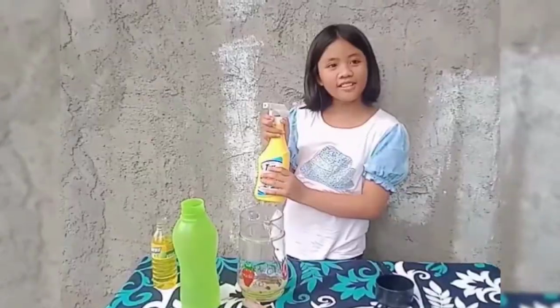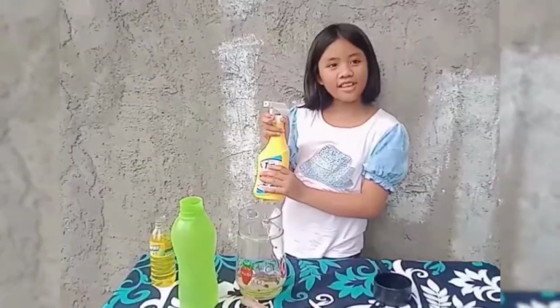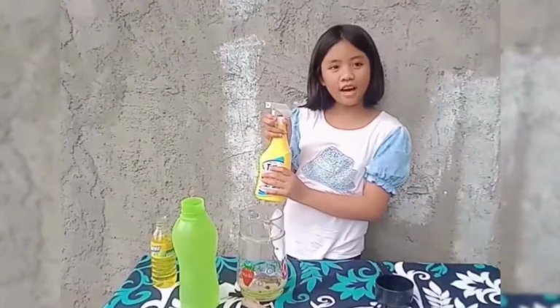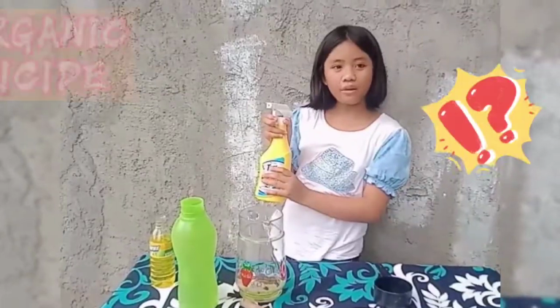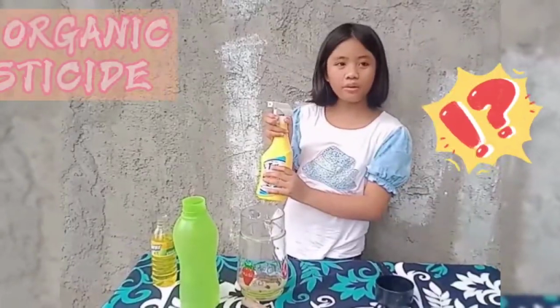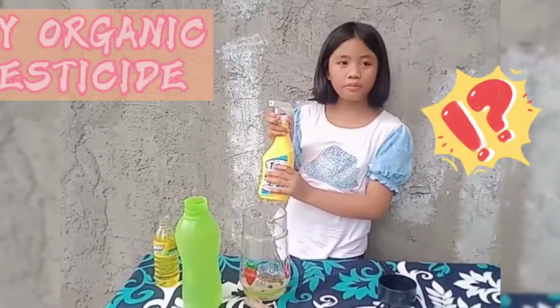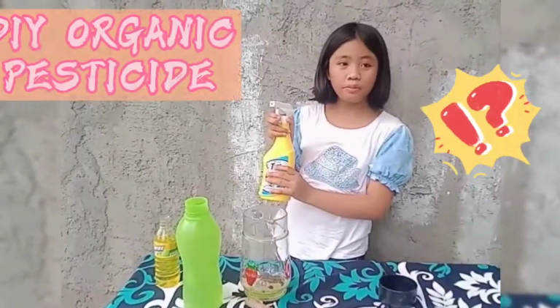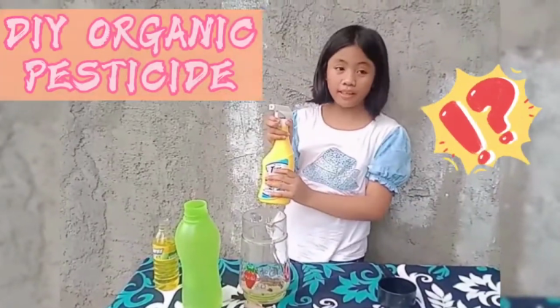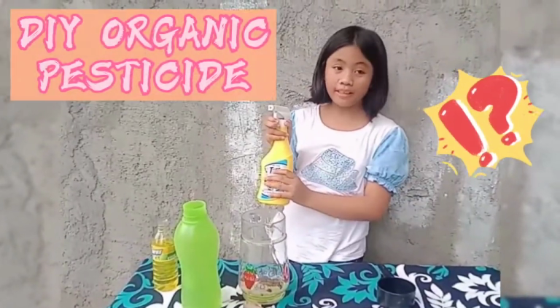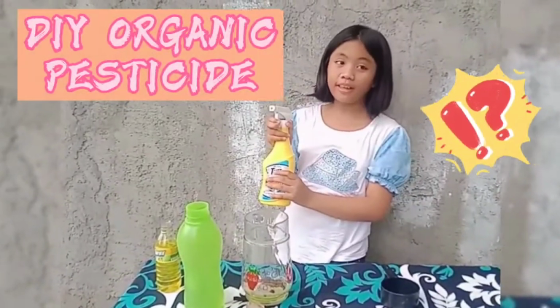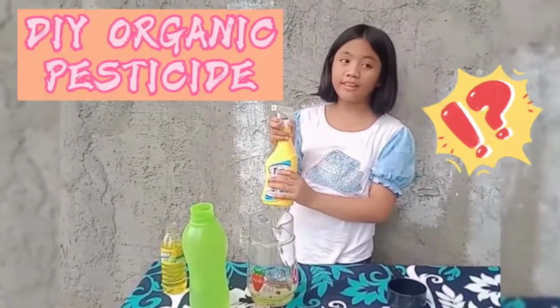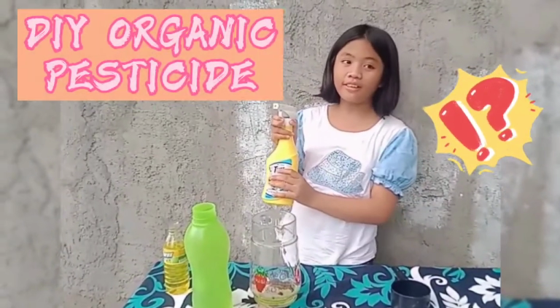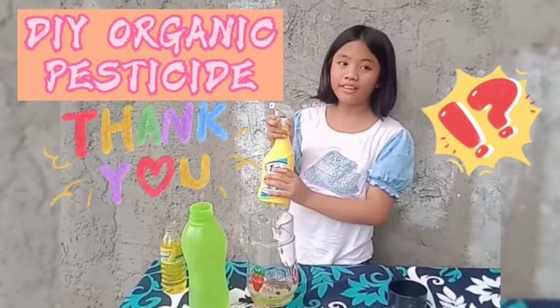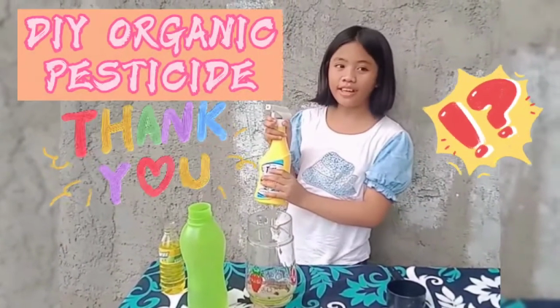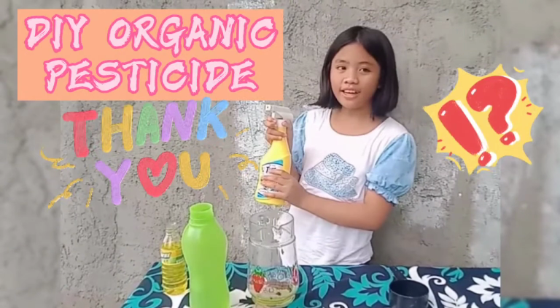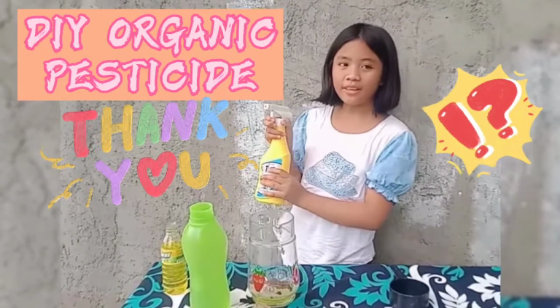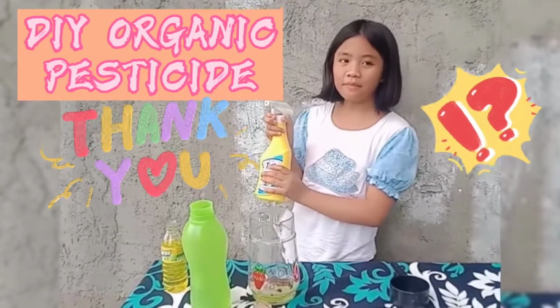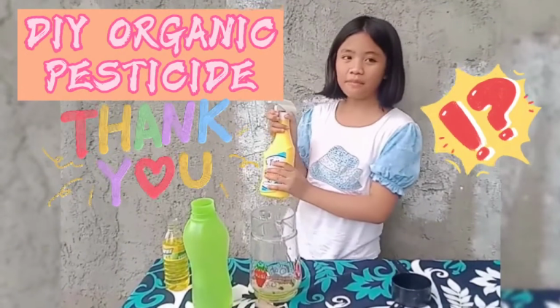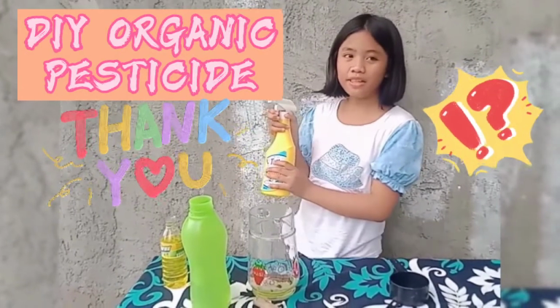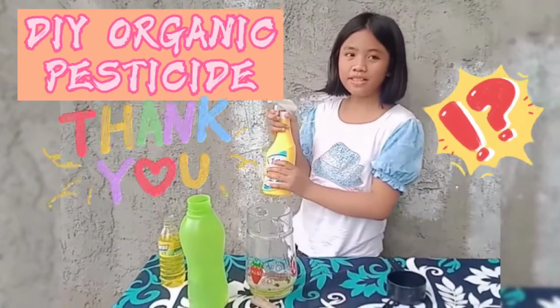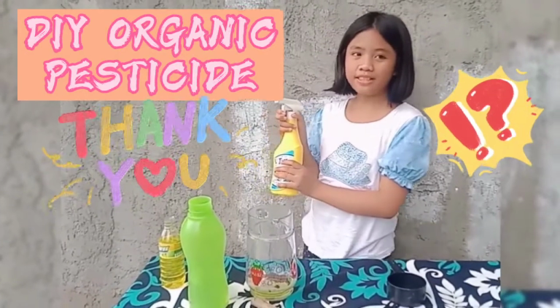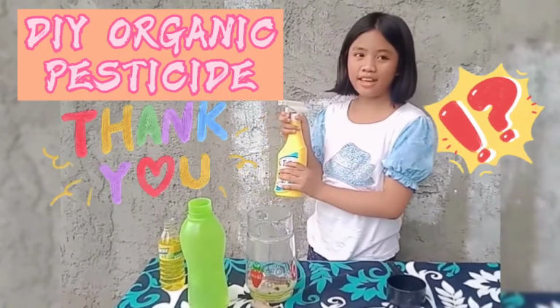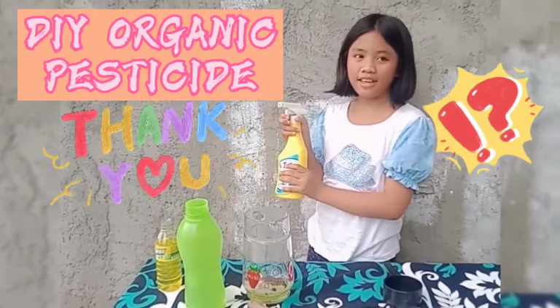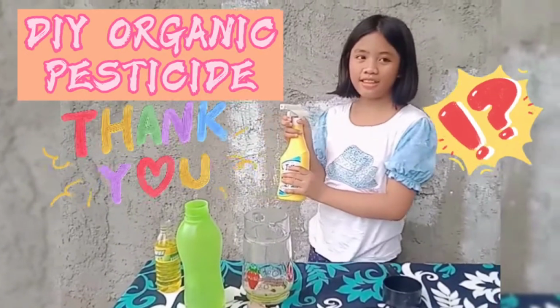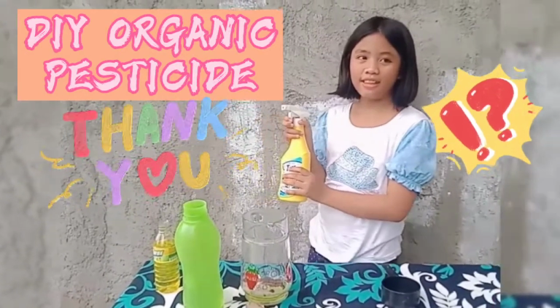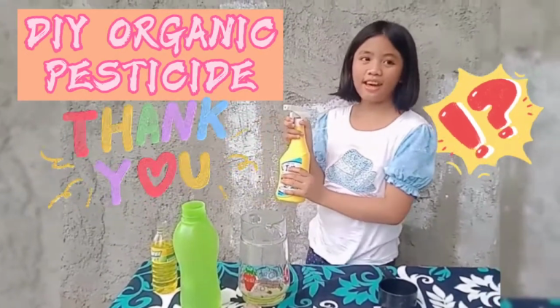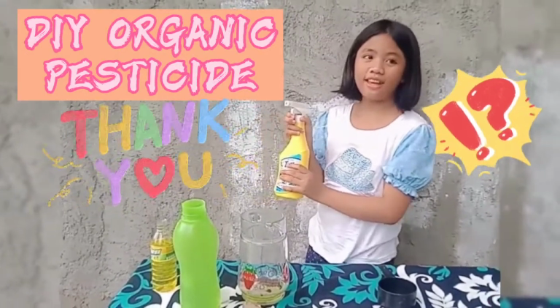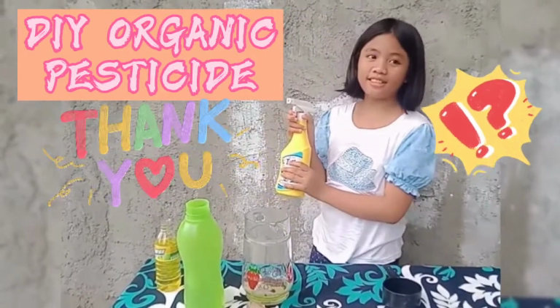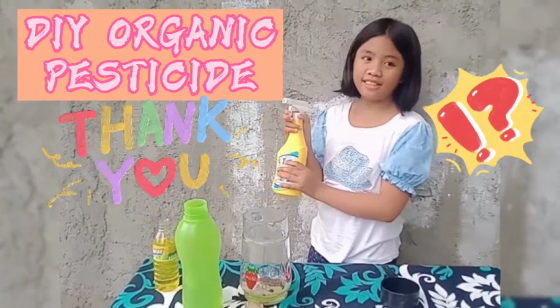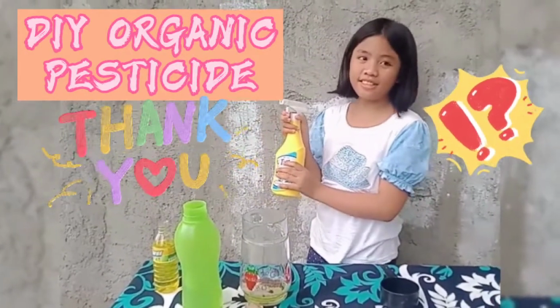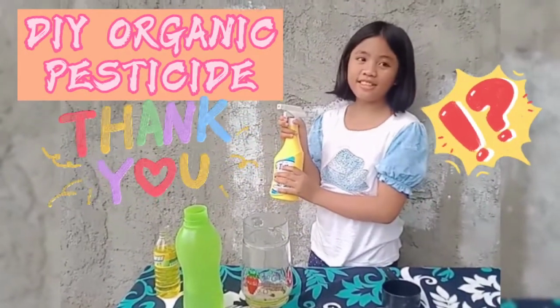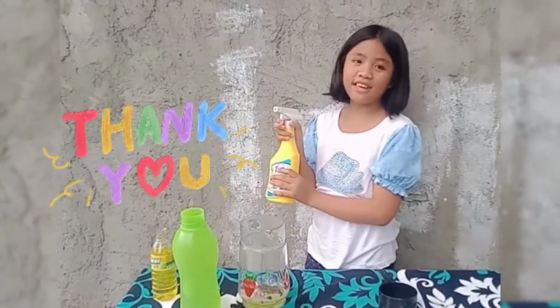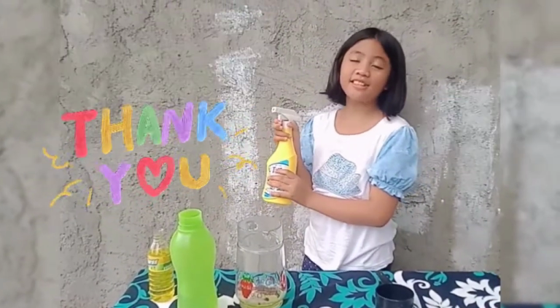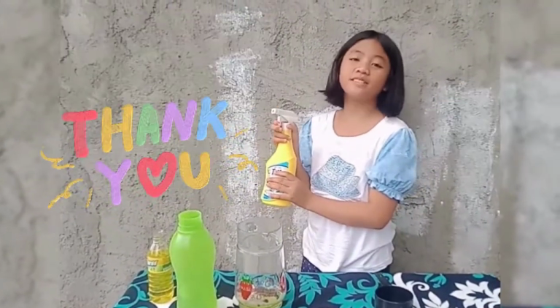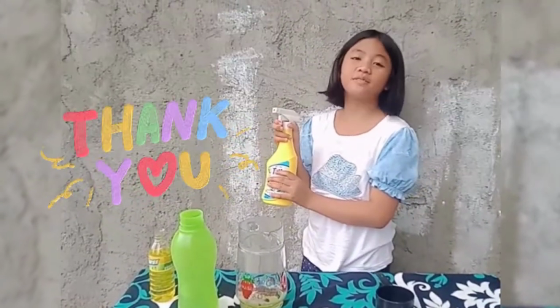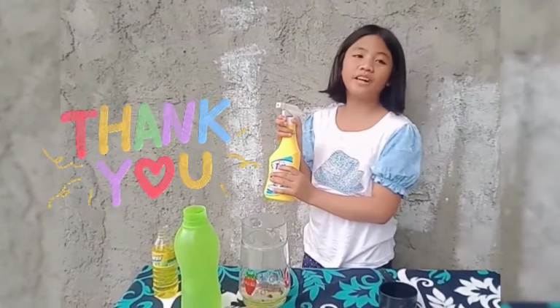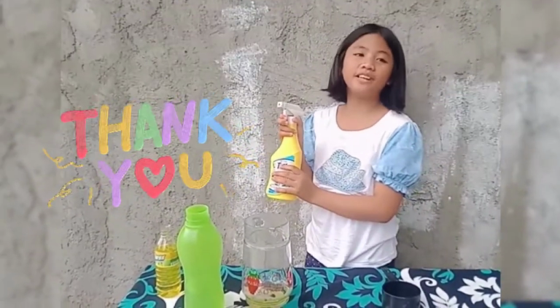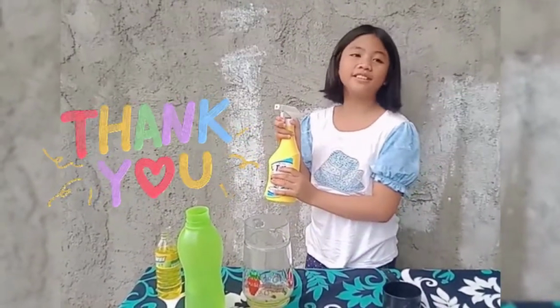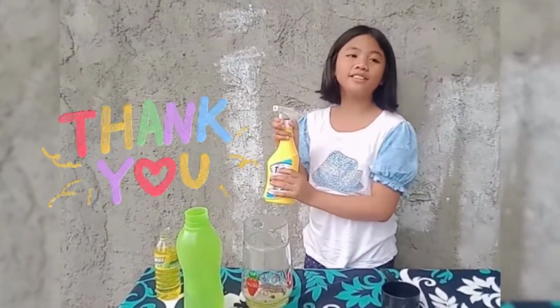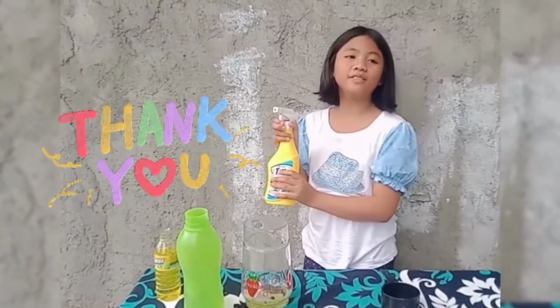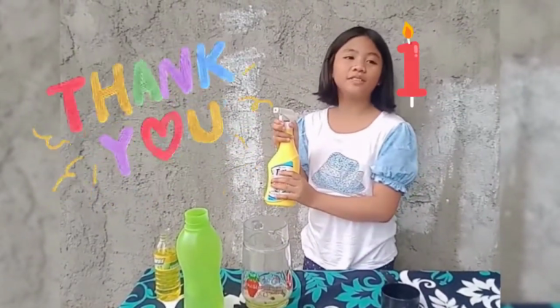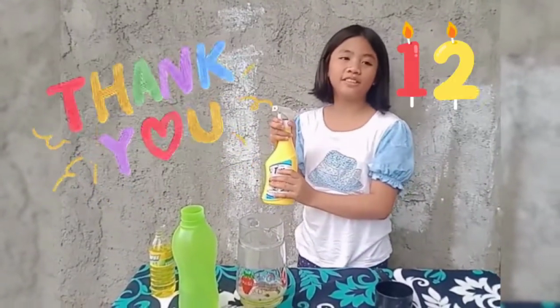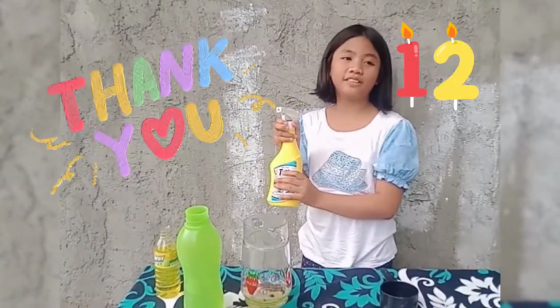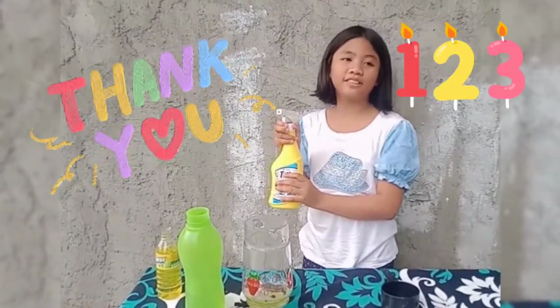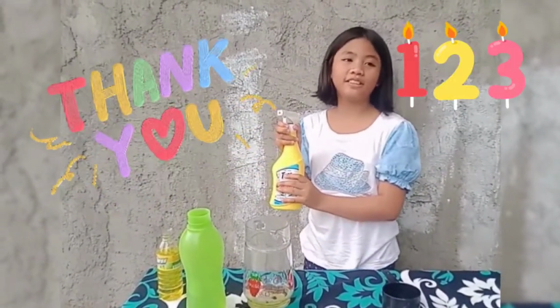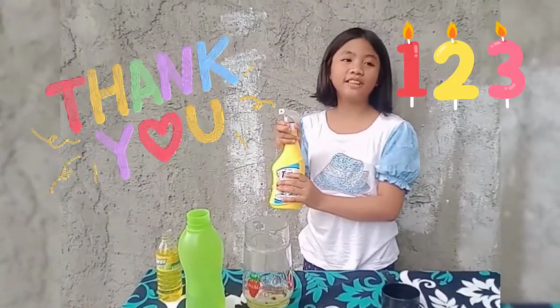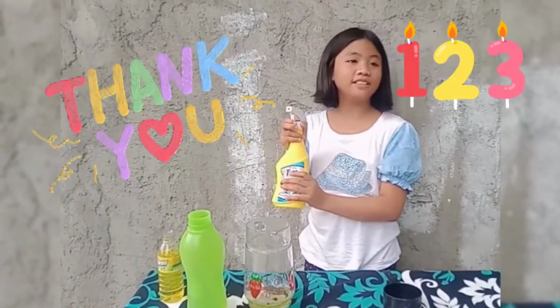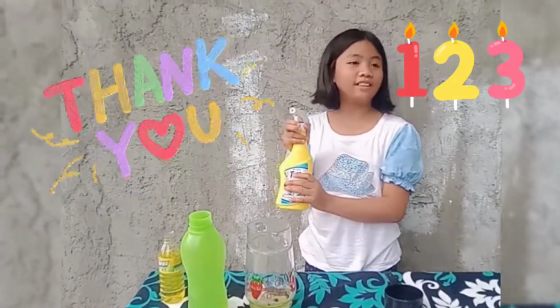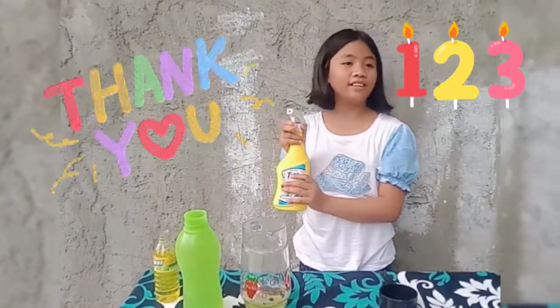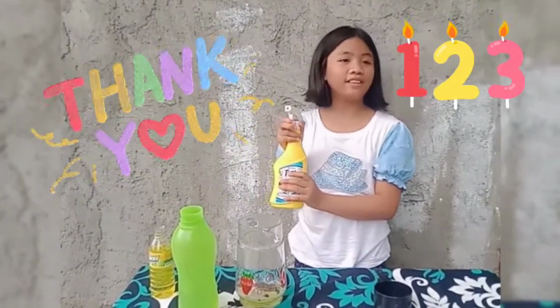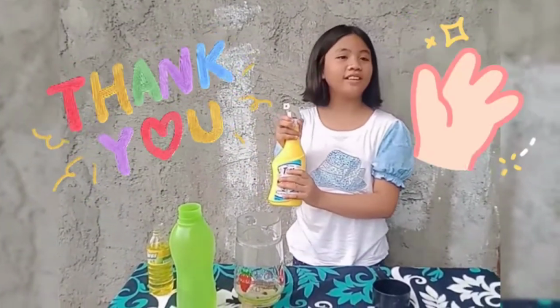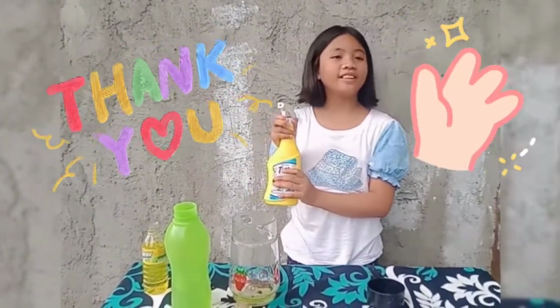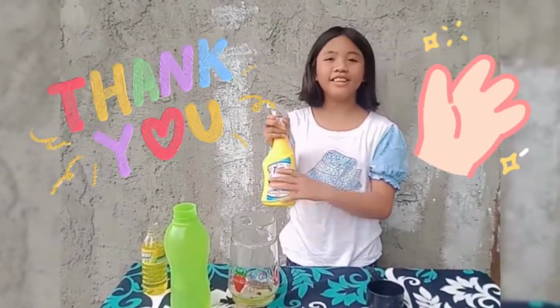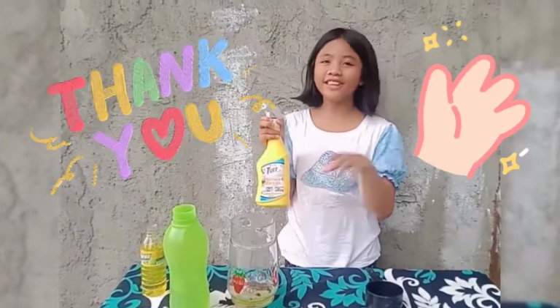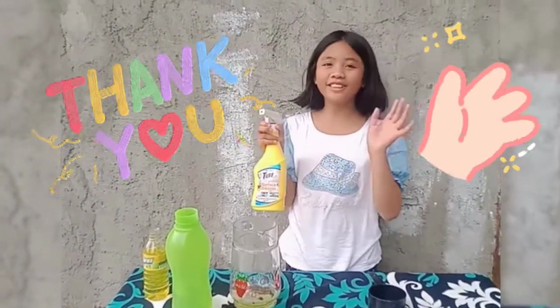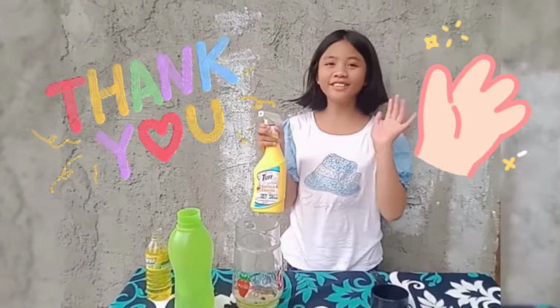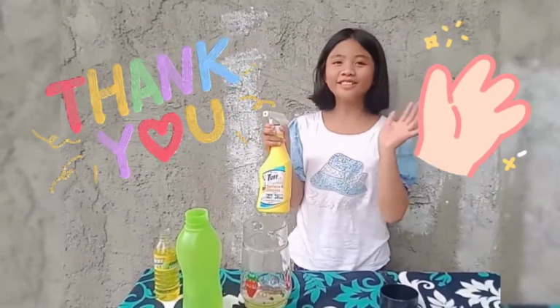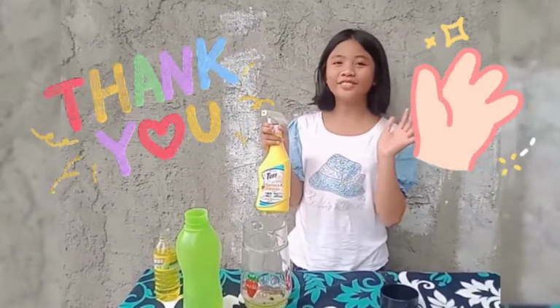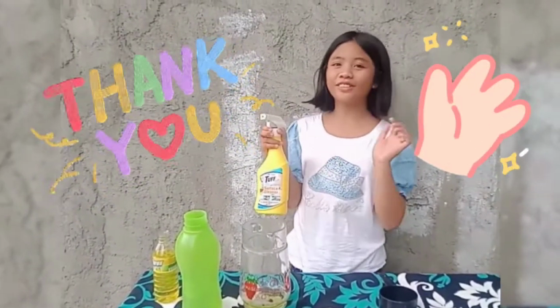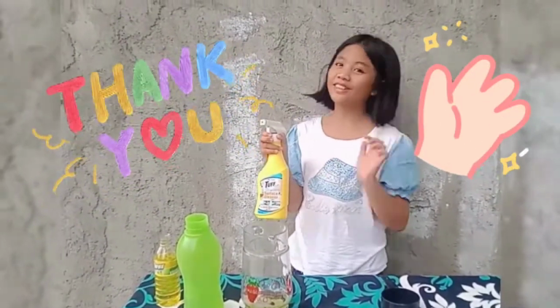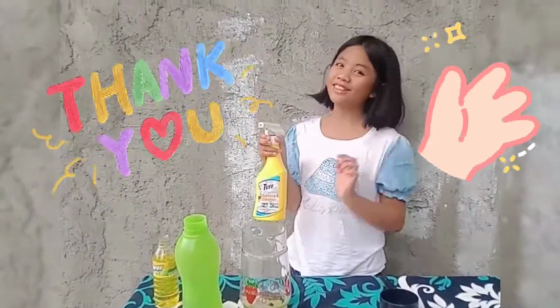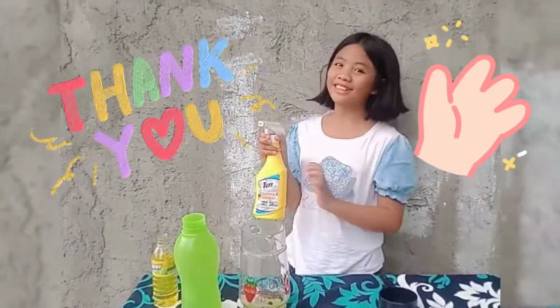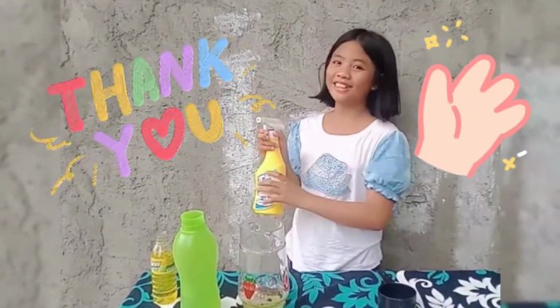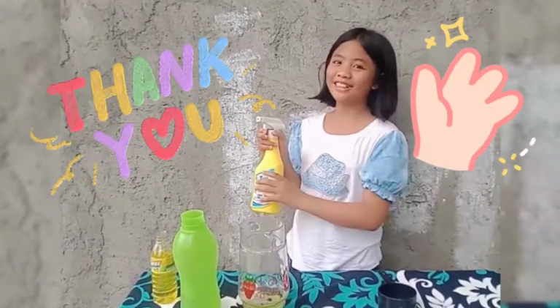That's how we make an organic pesticide, as easy as 1-2-3. That's all. Thank you for watching!